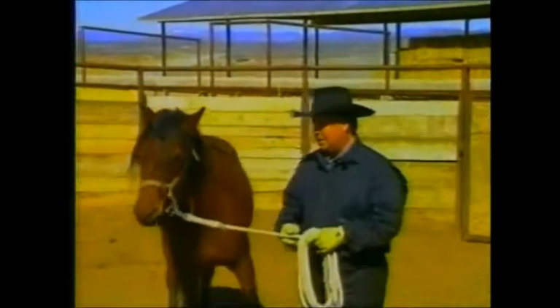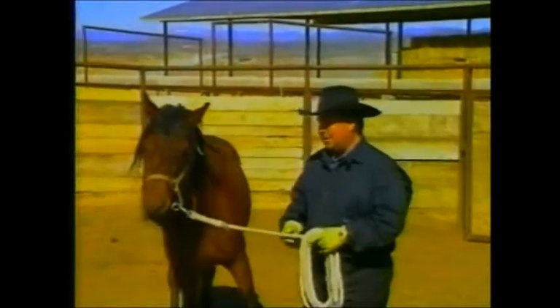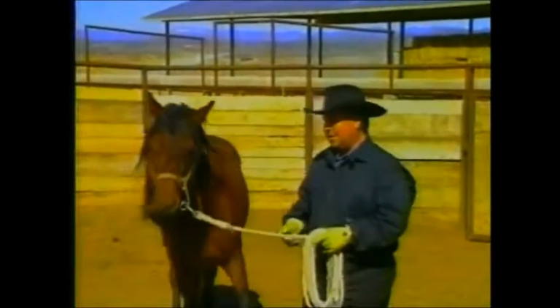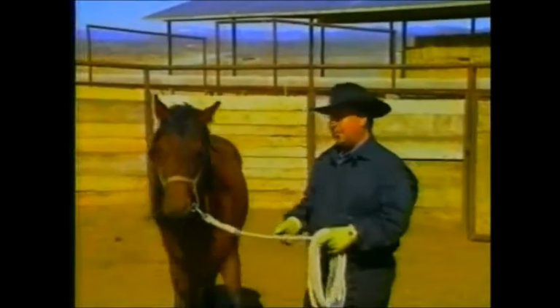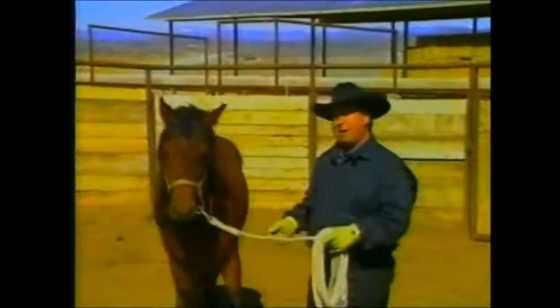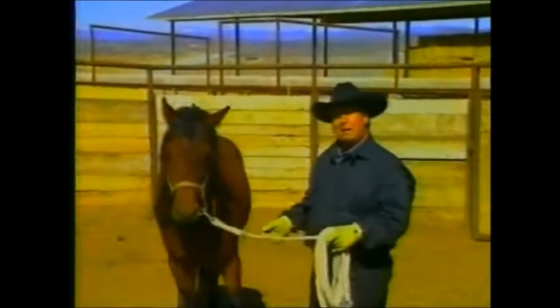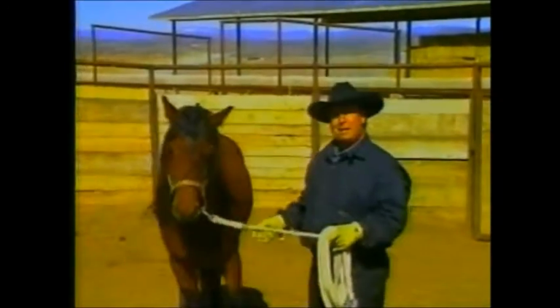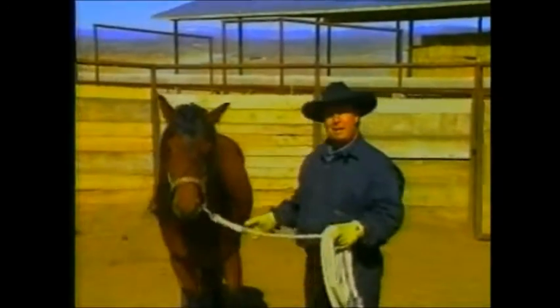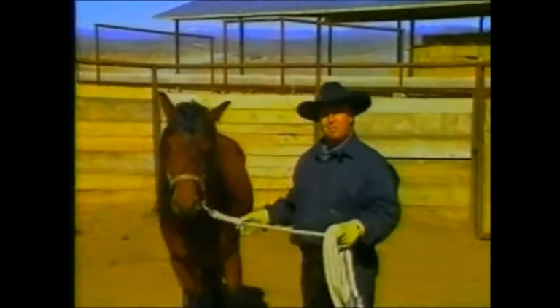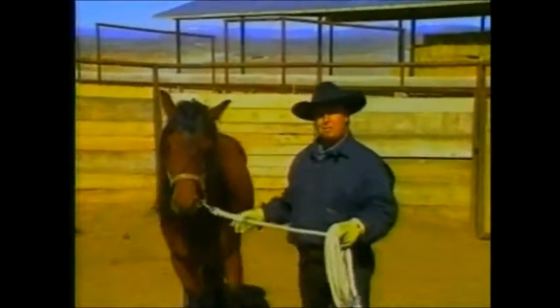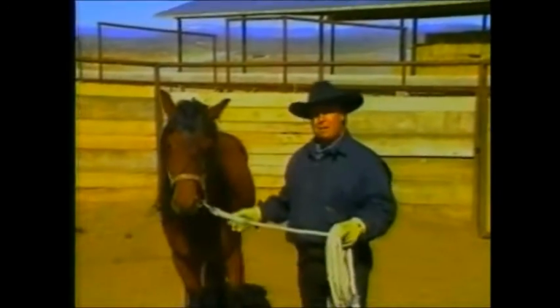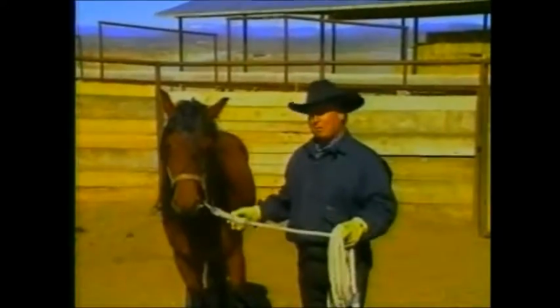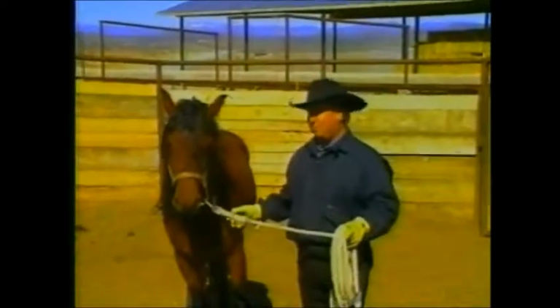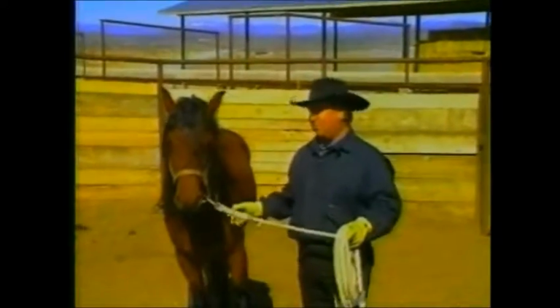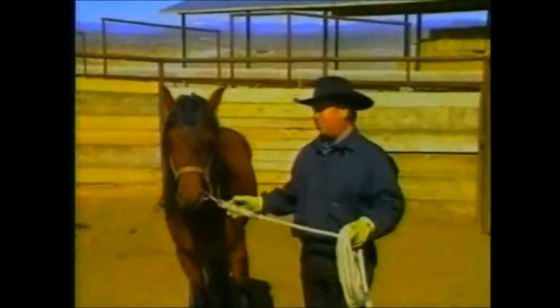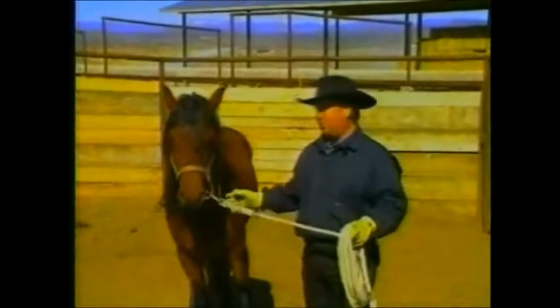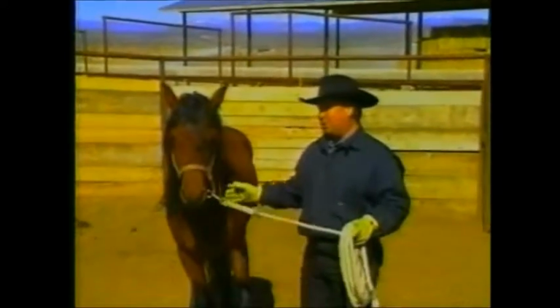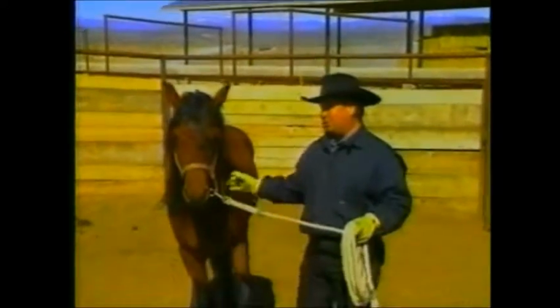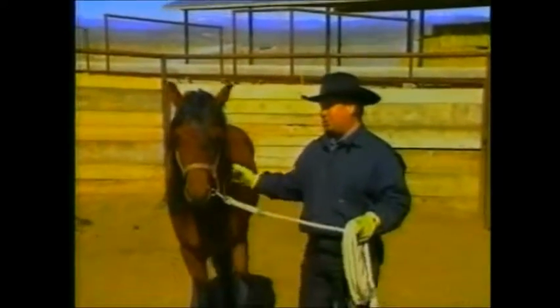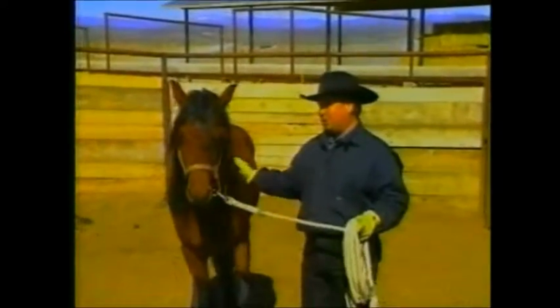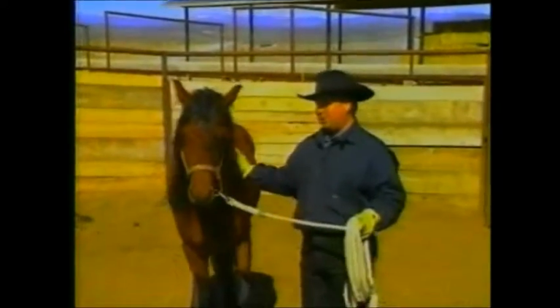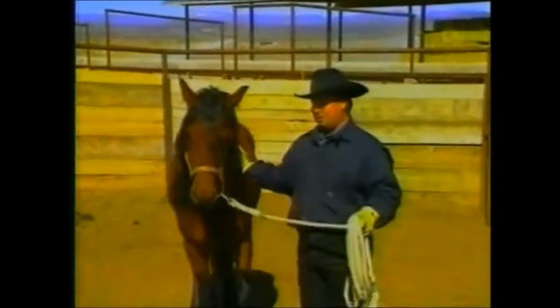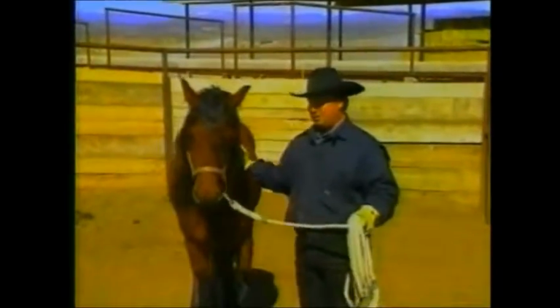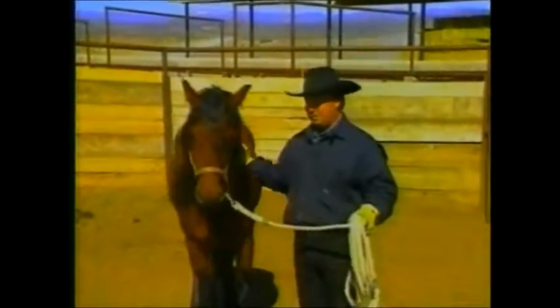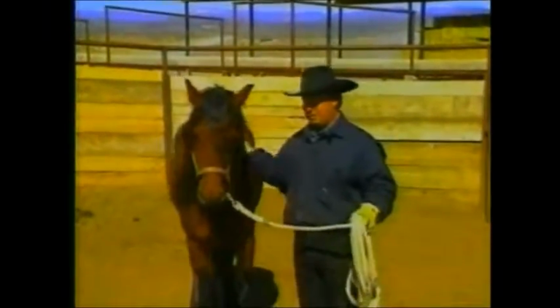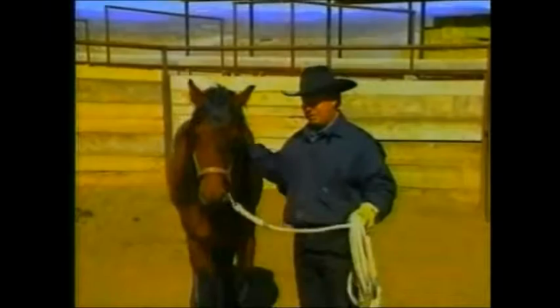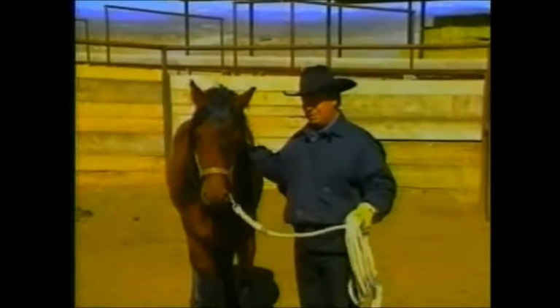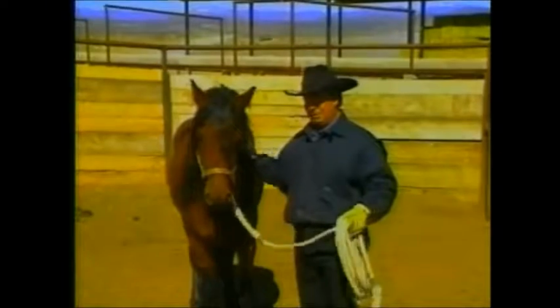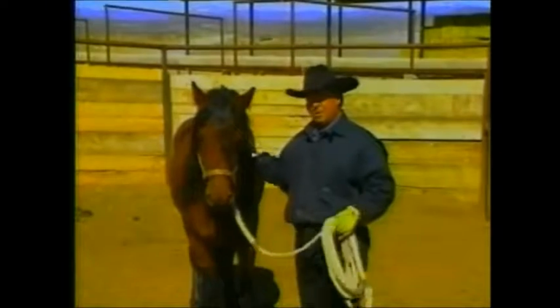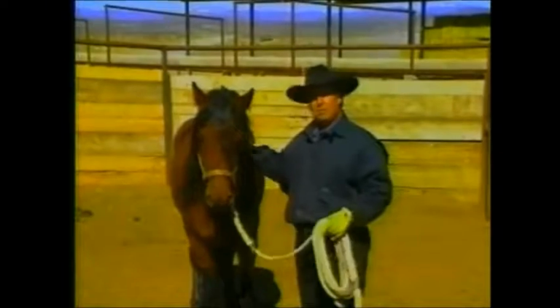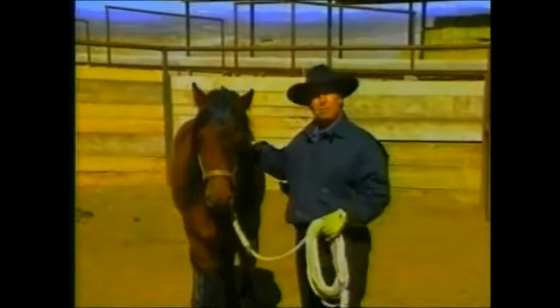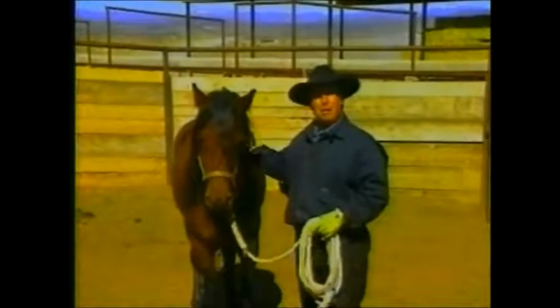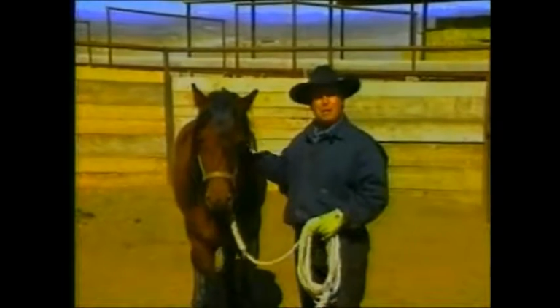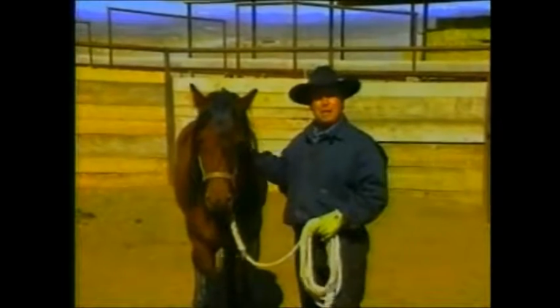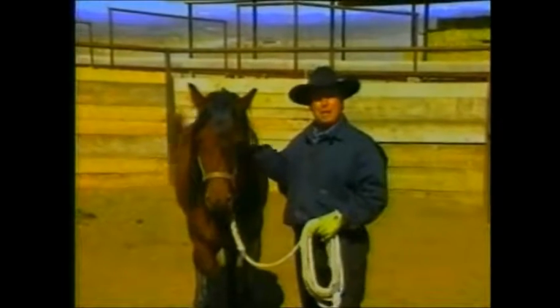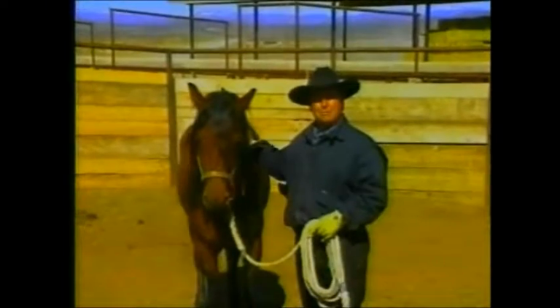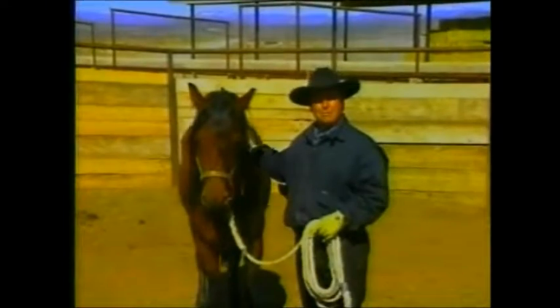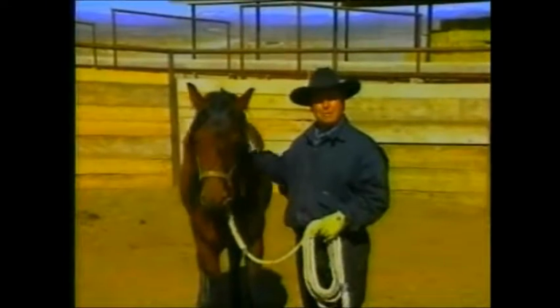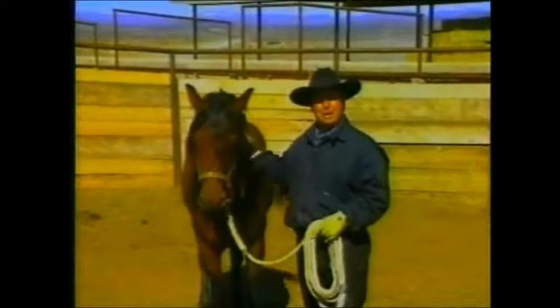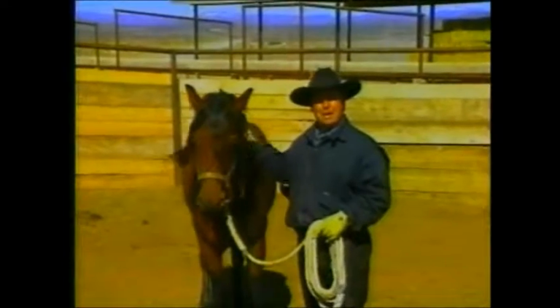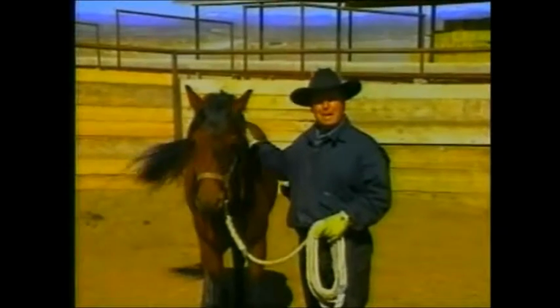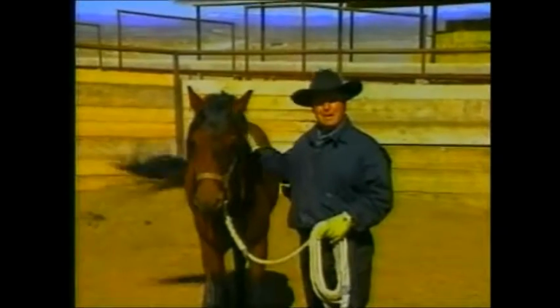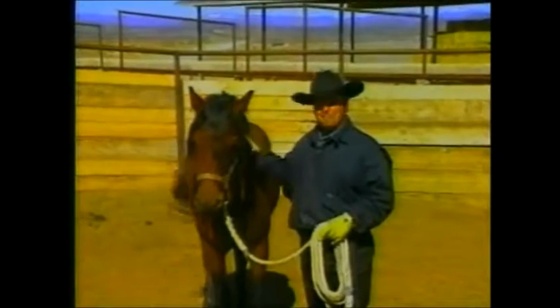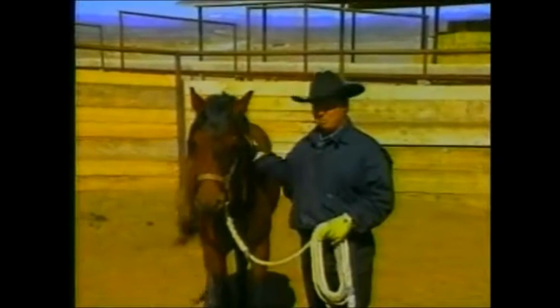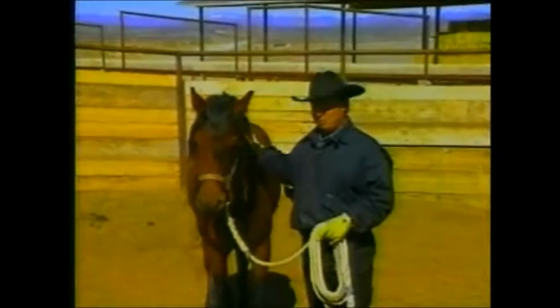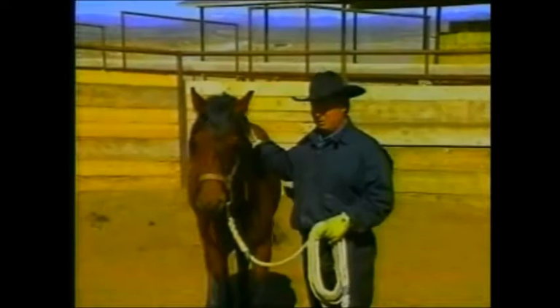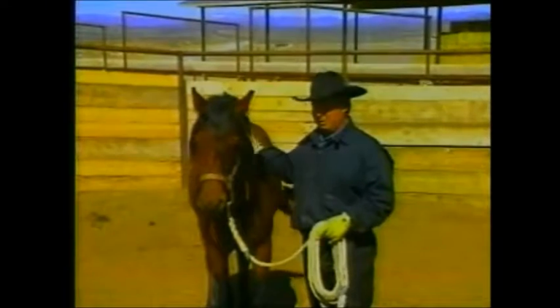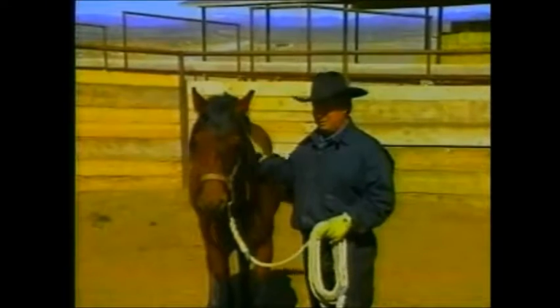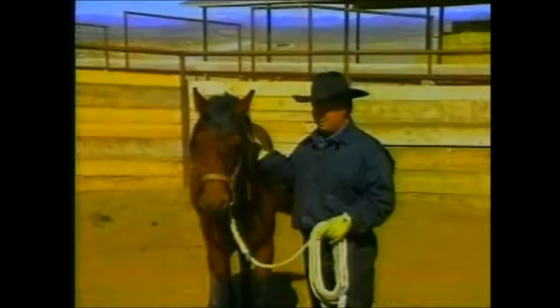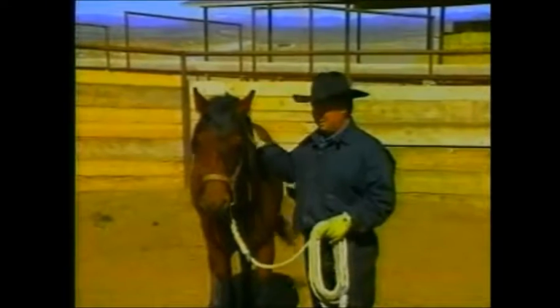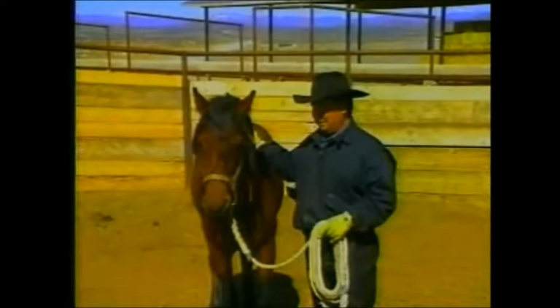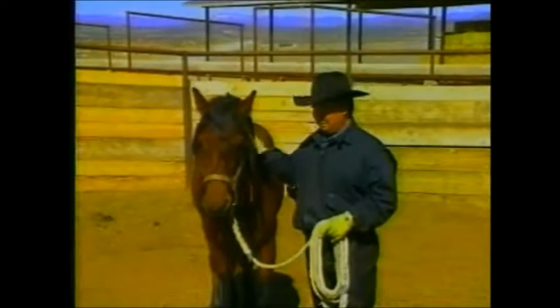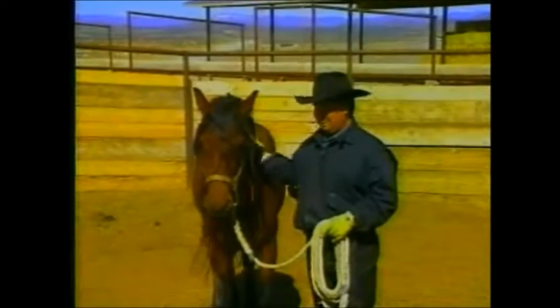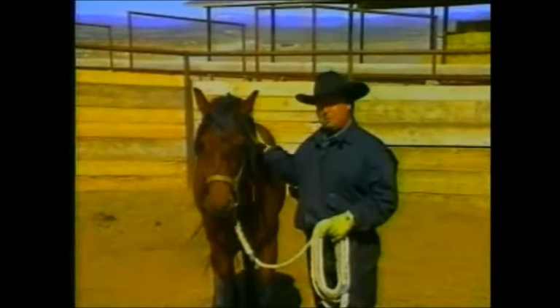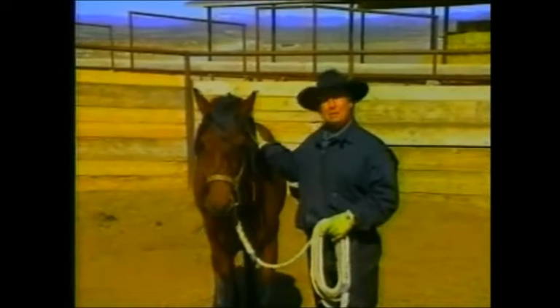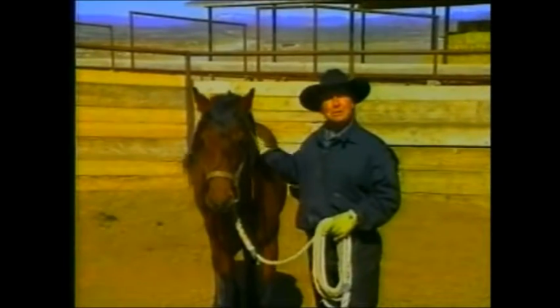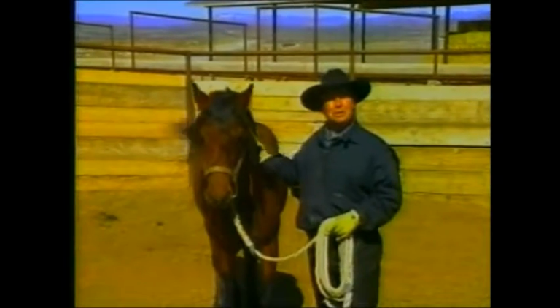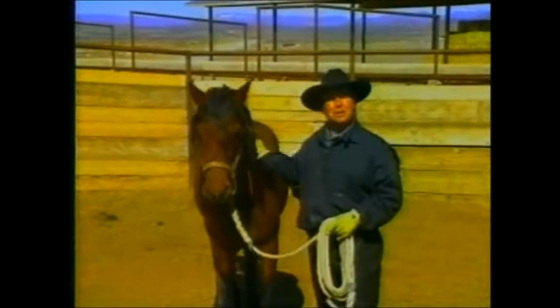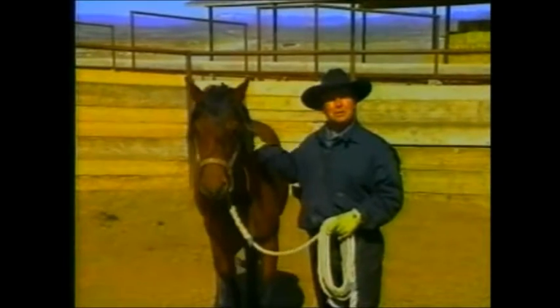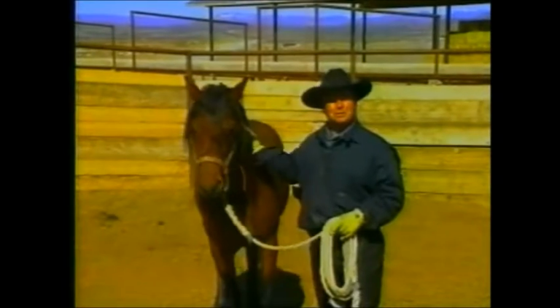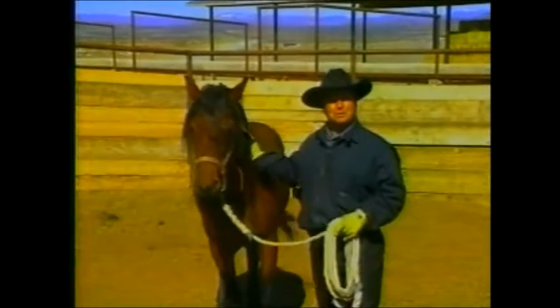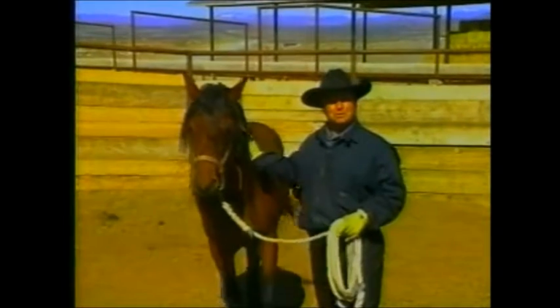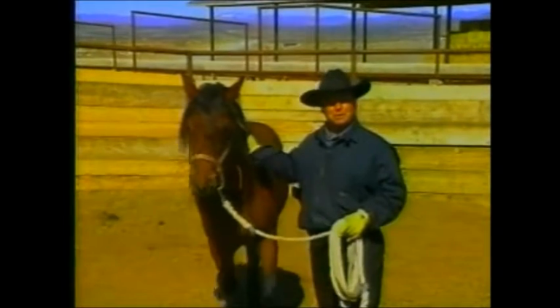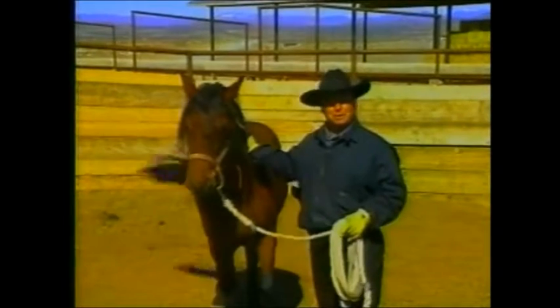Right now, we've got a pretty willing partner. Right now, we've got an animal that we can start to enjoy.